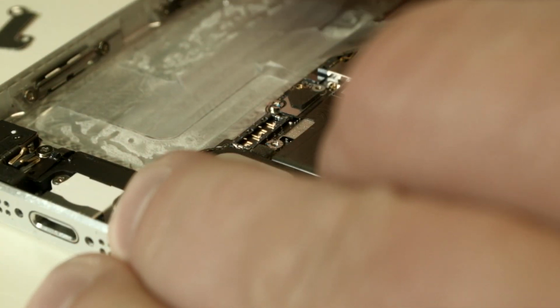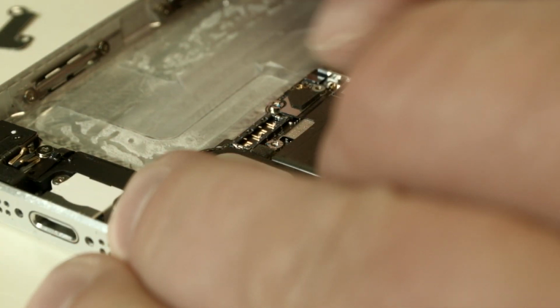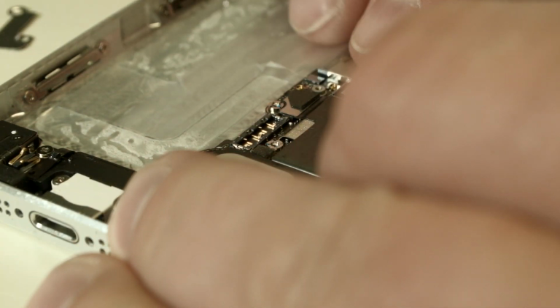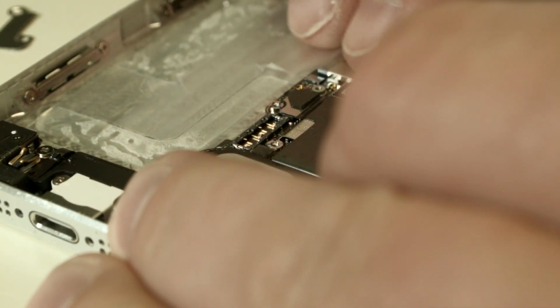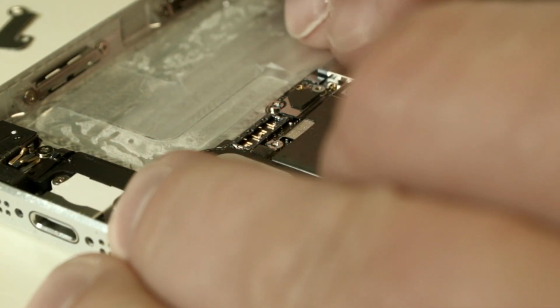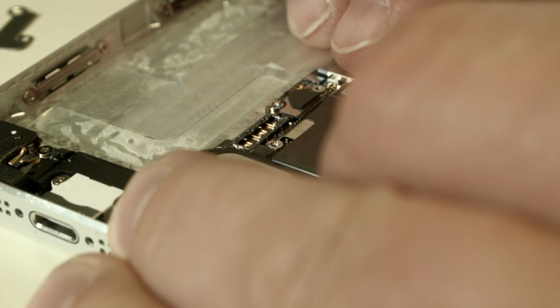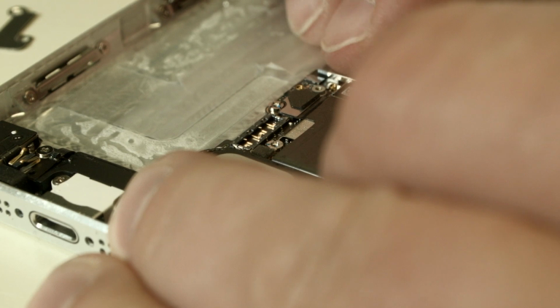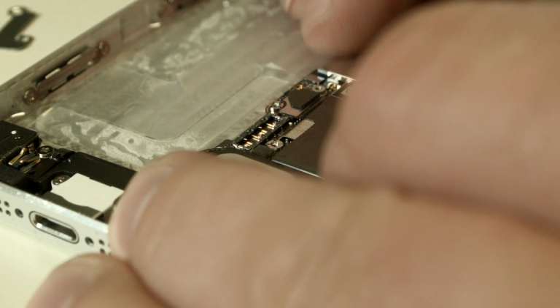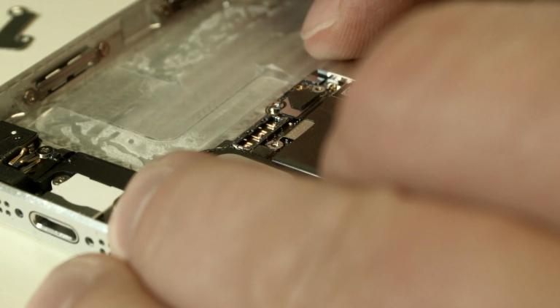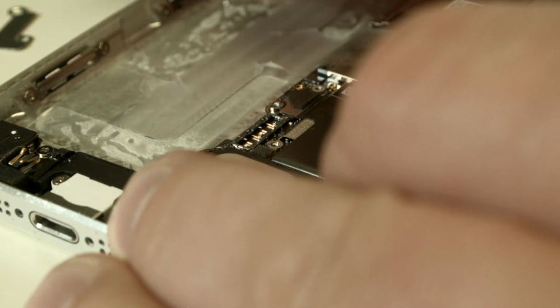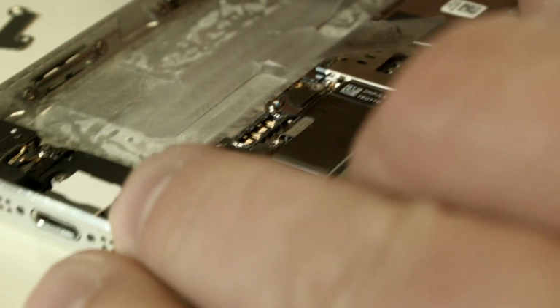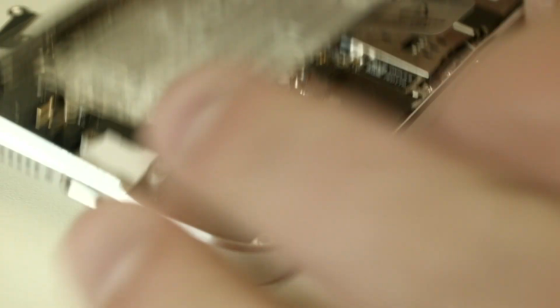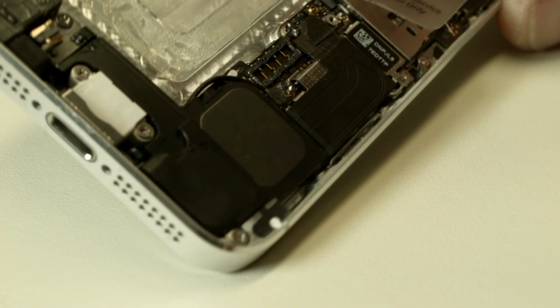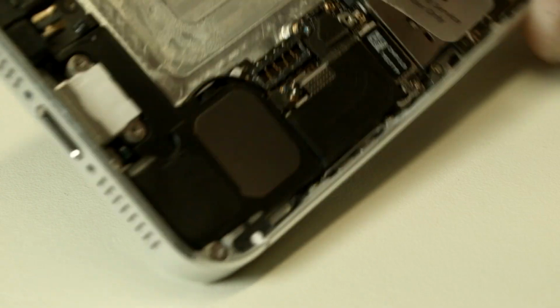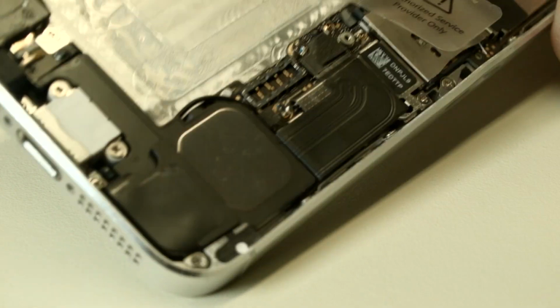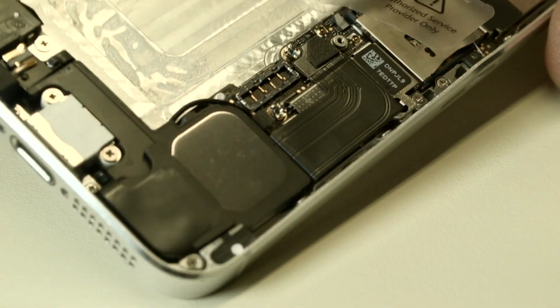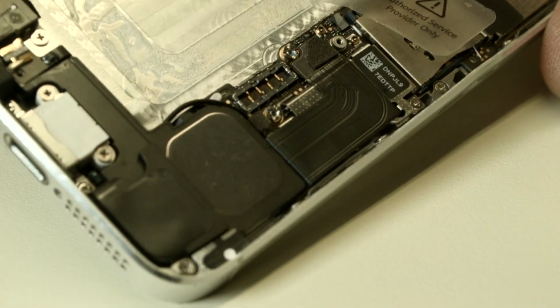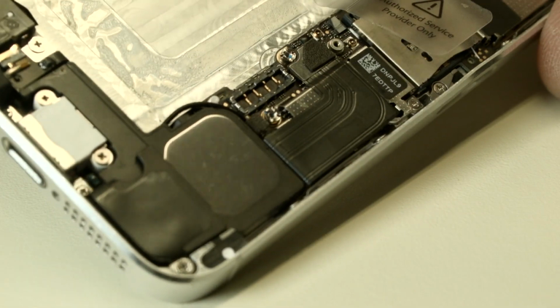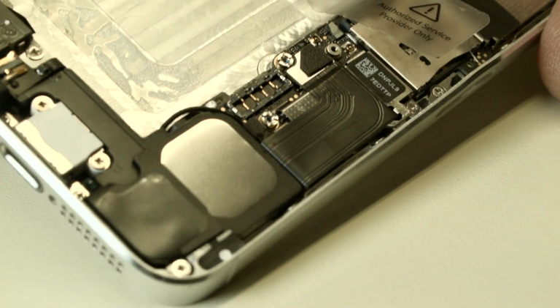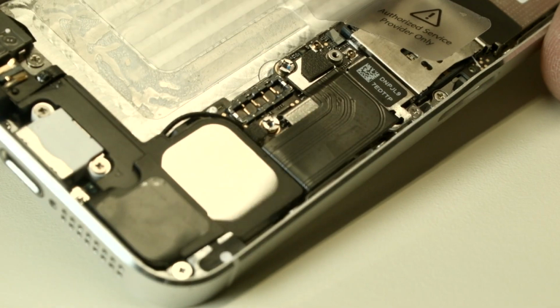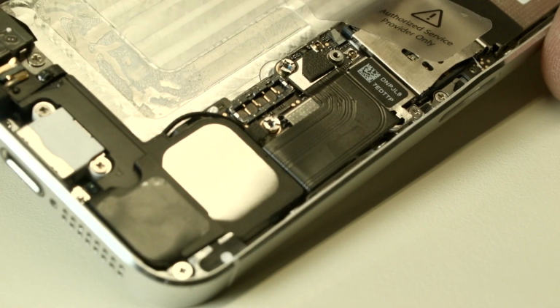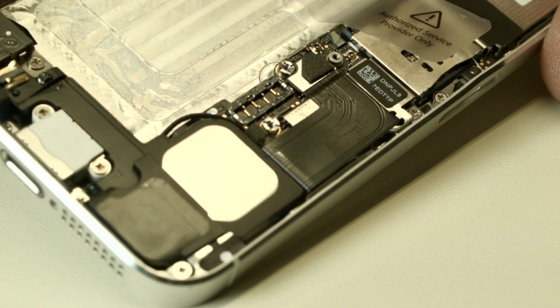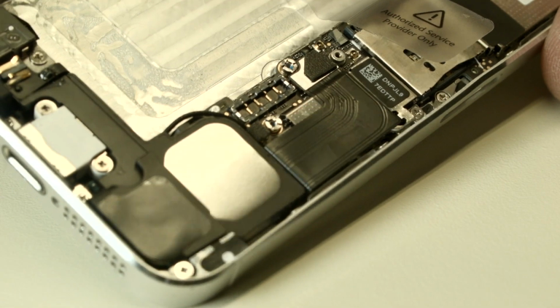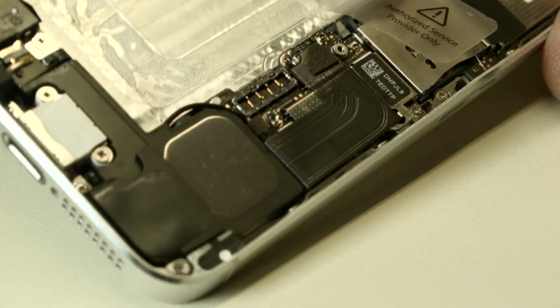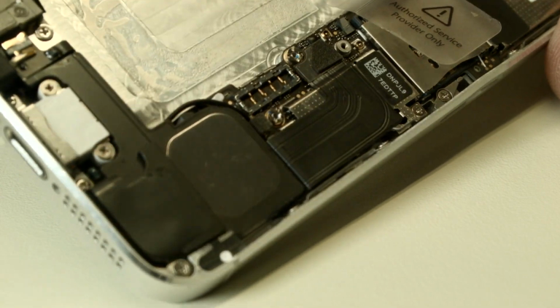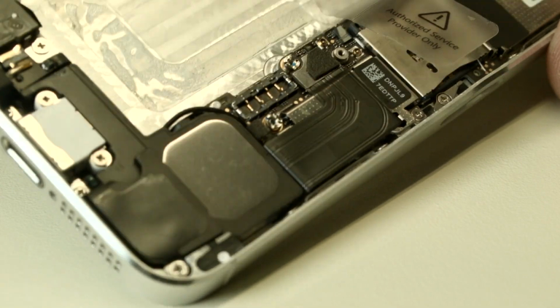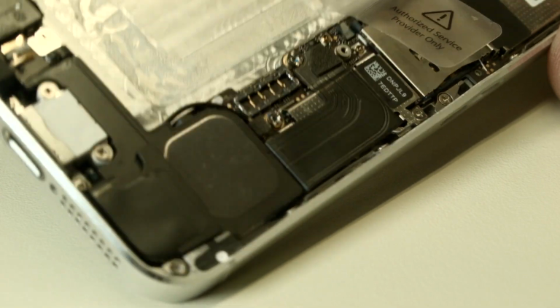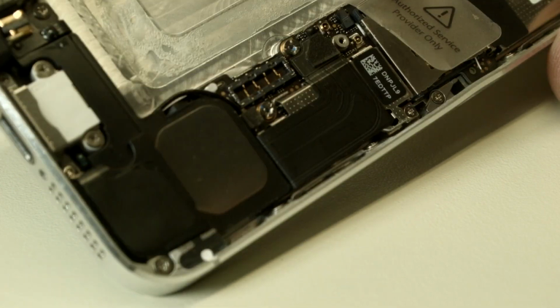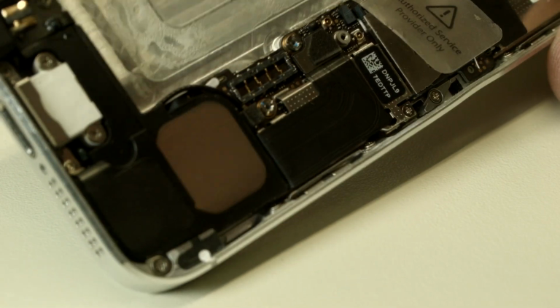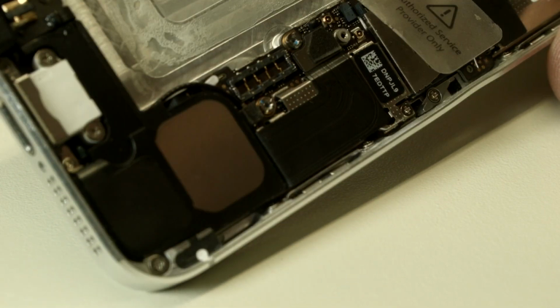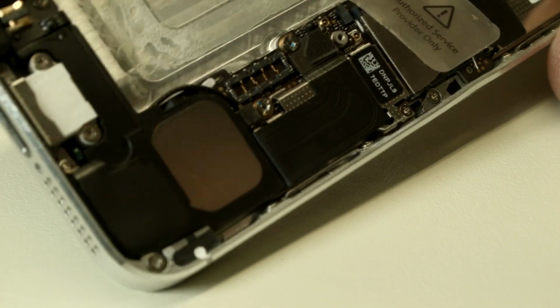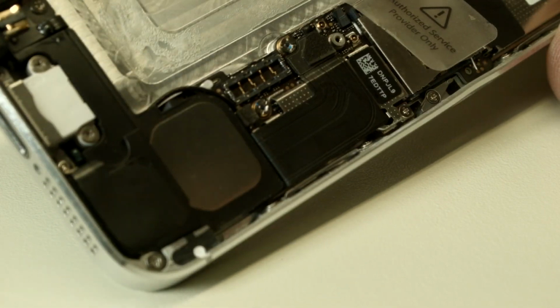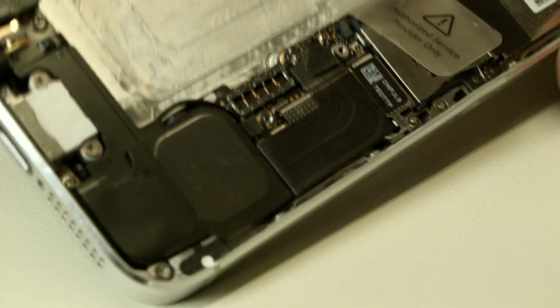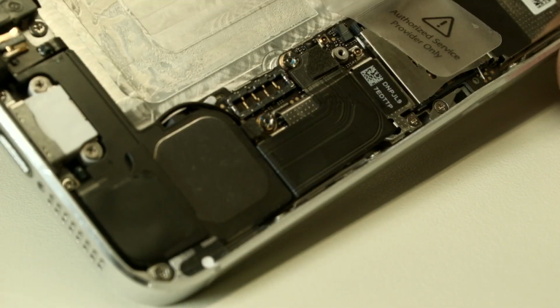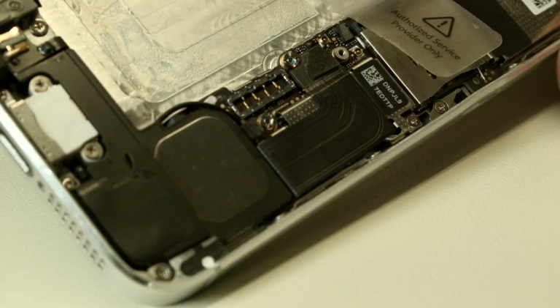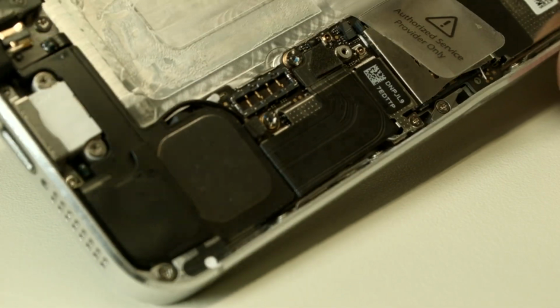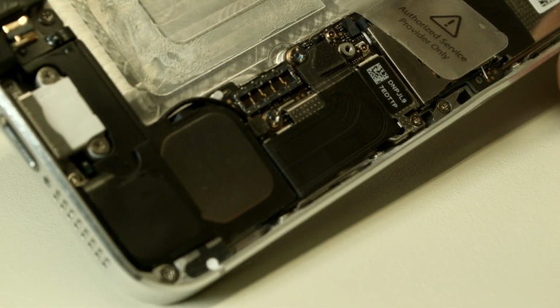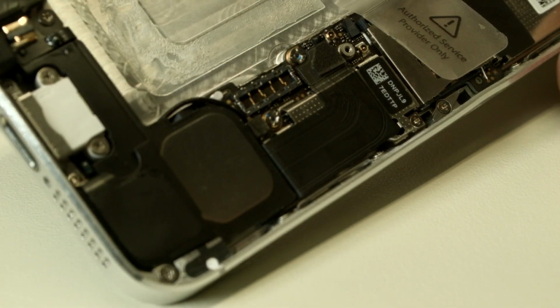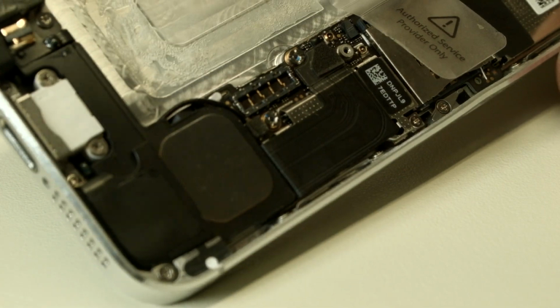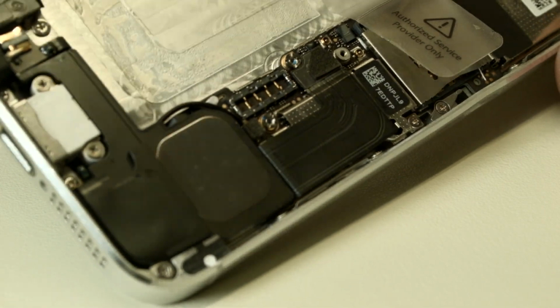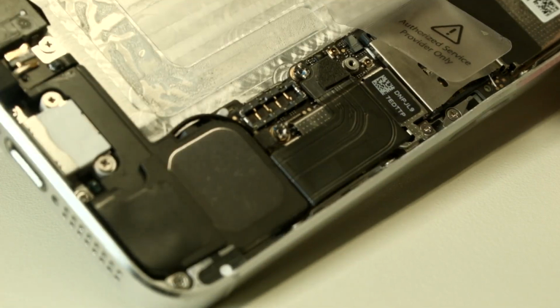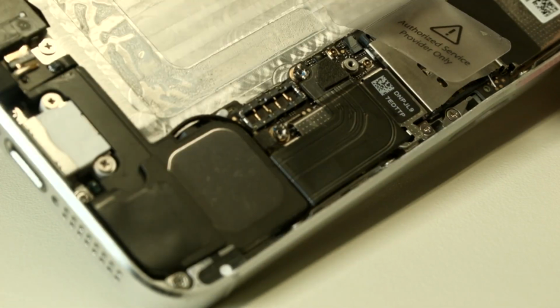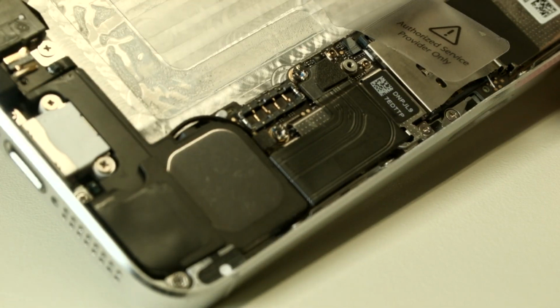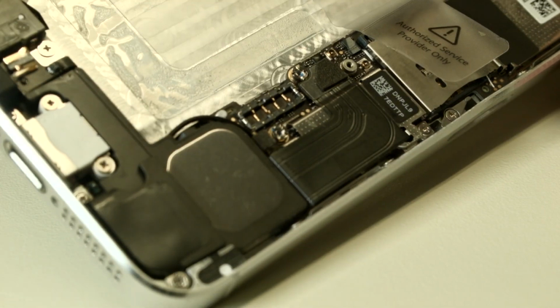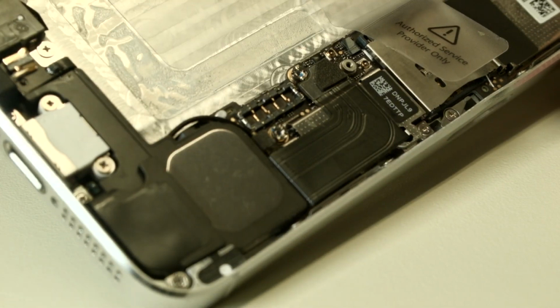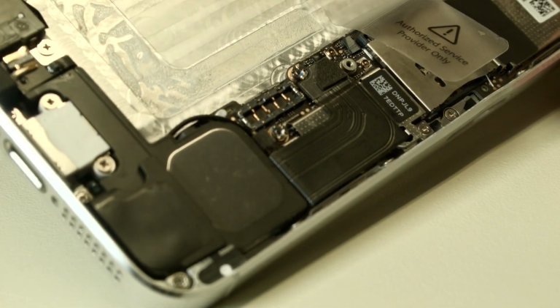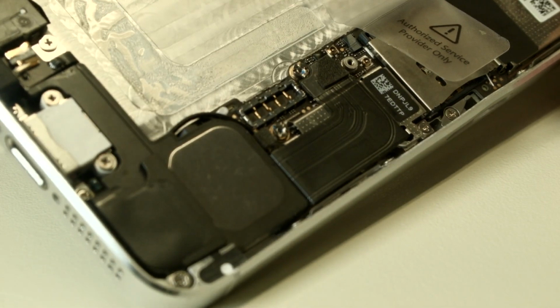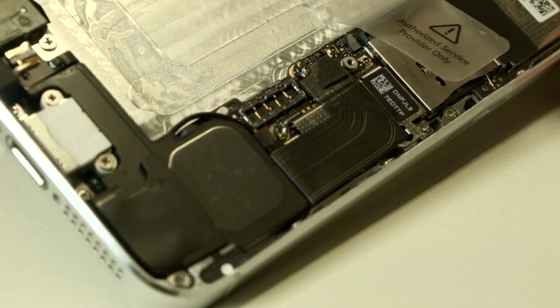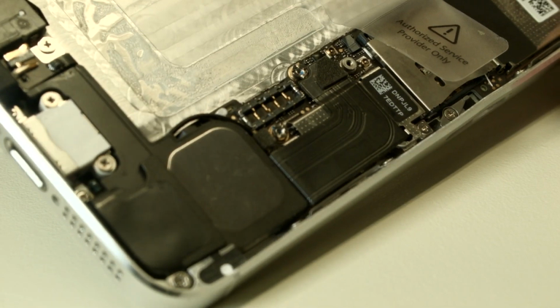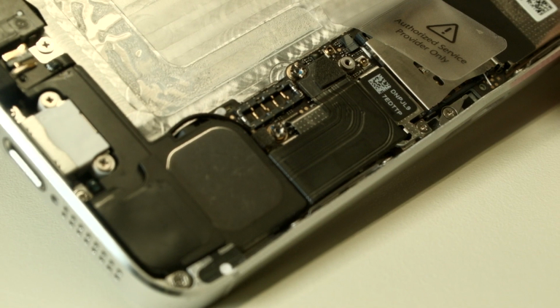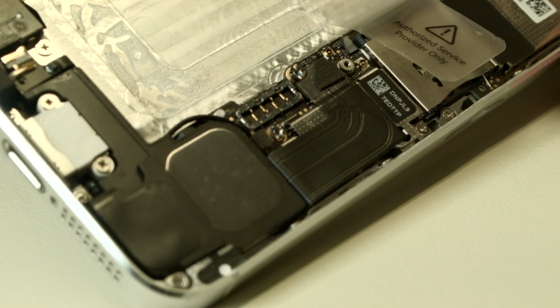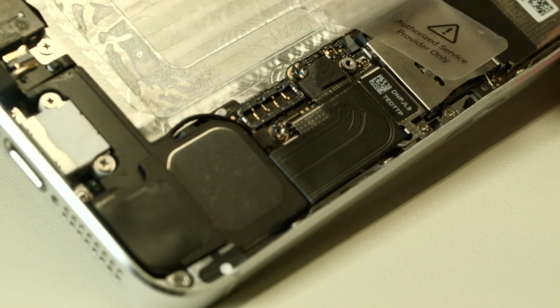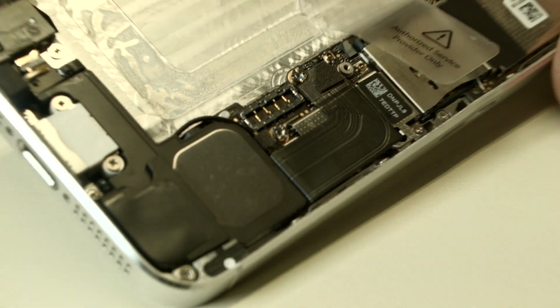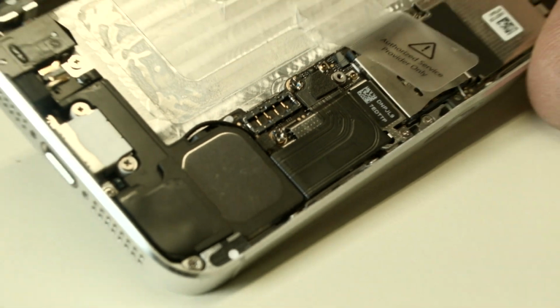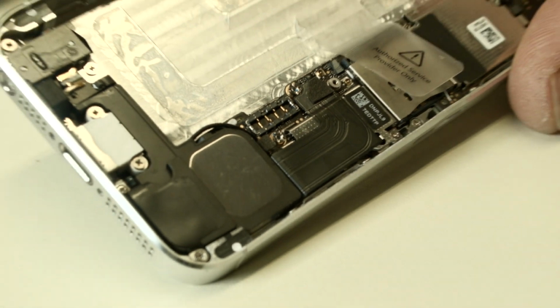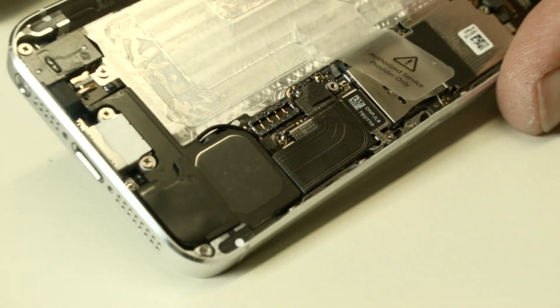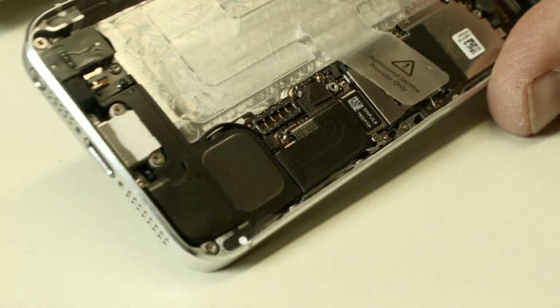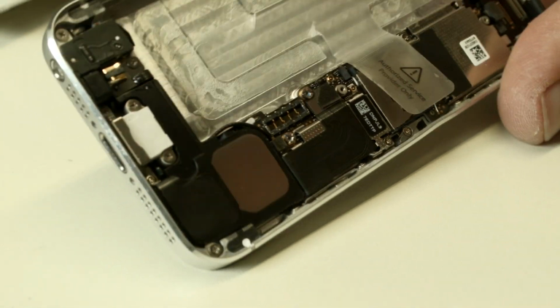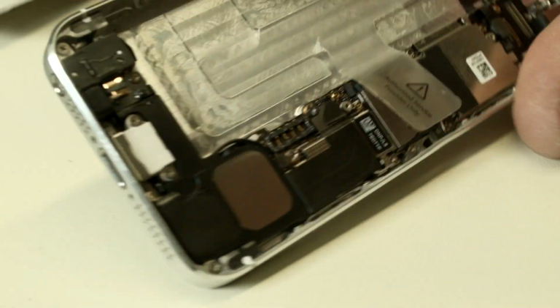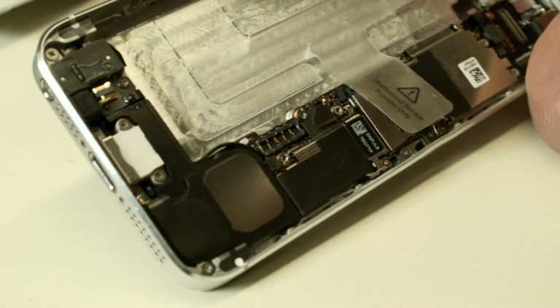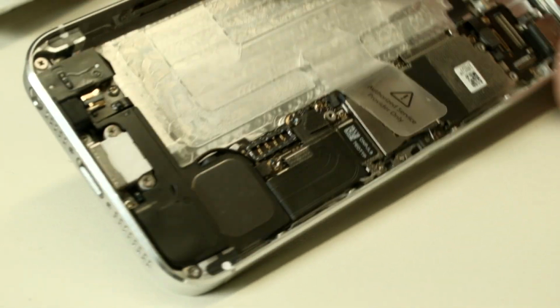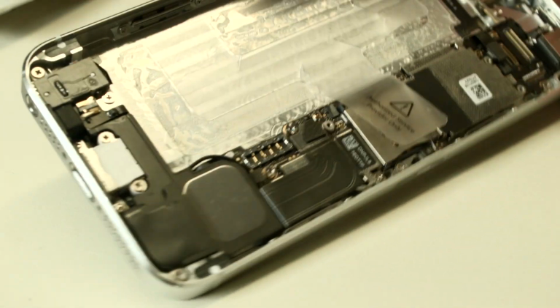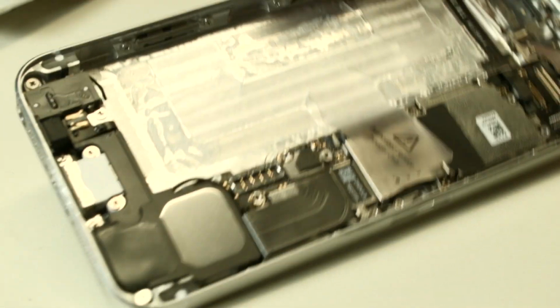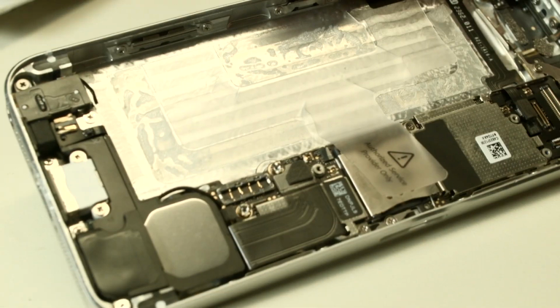I hope this video helped. There's the connector — battery connector. Nice.